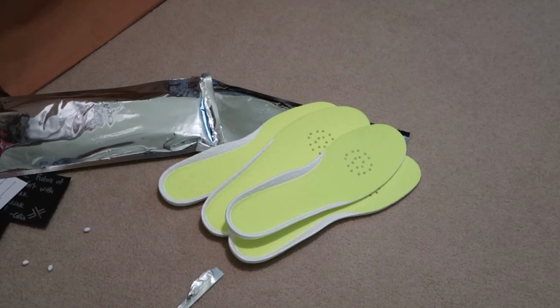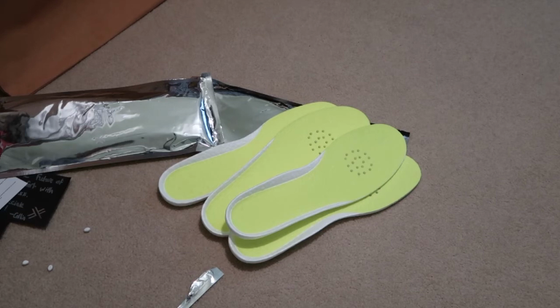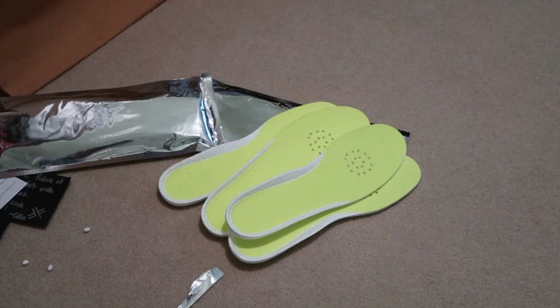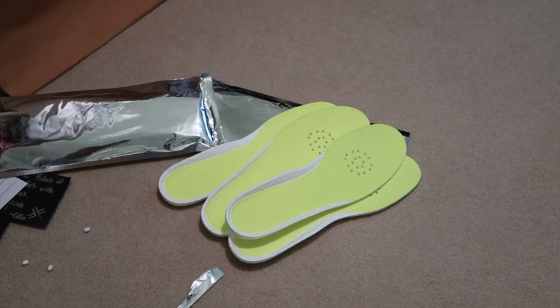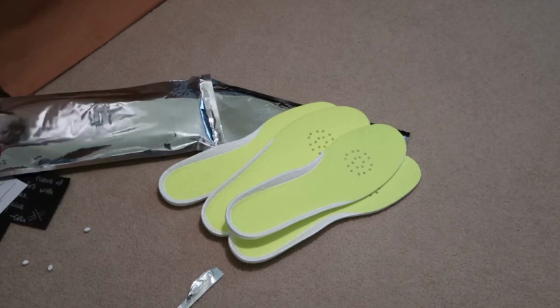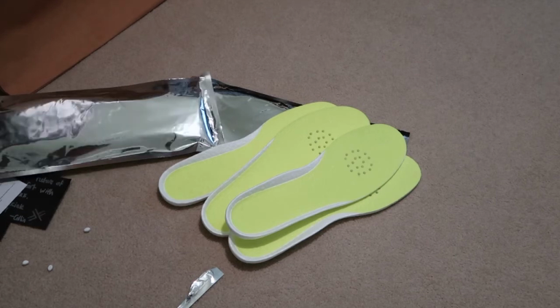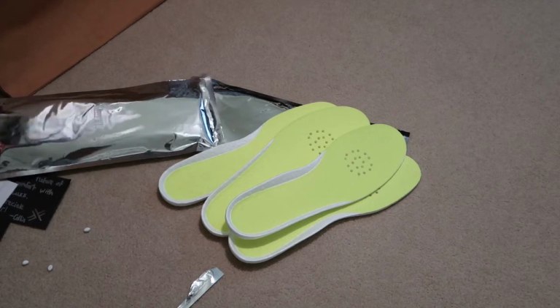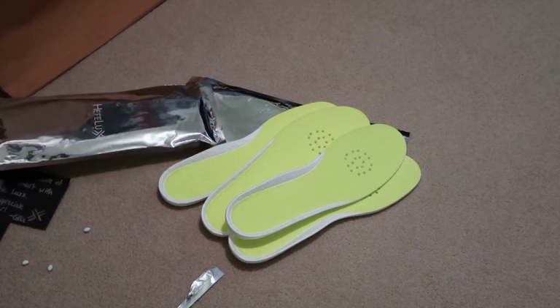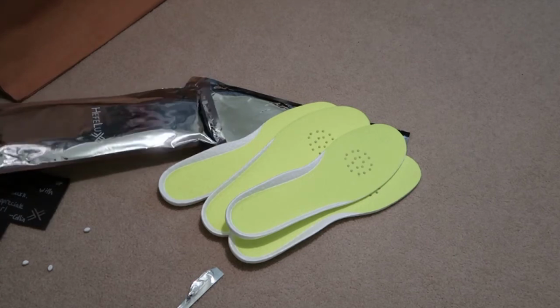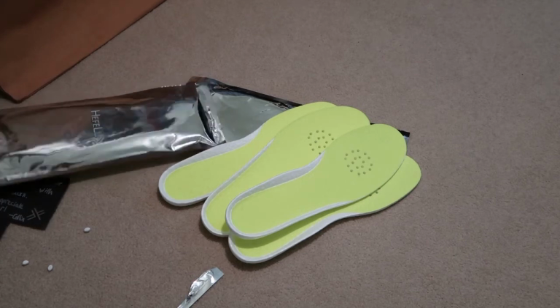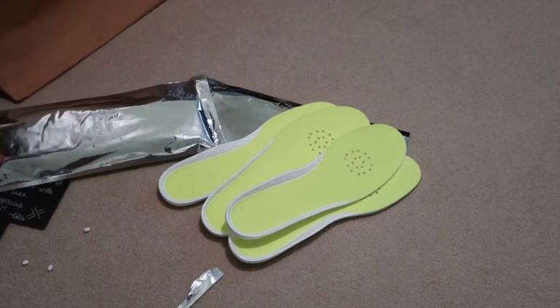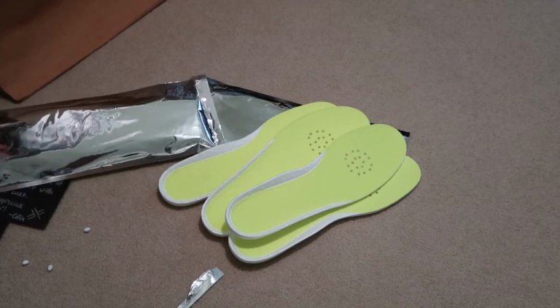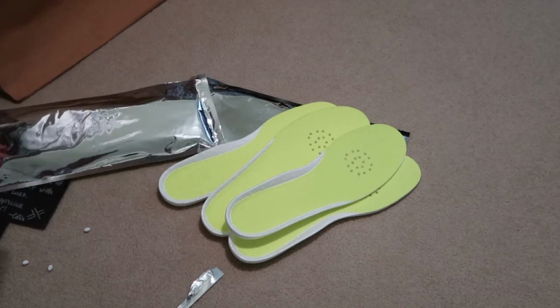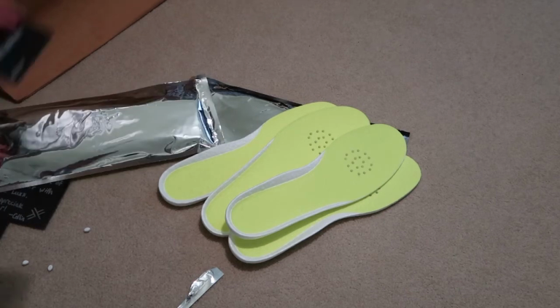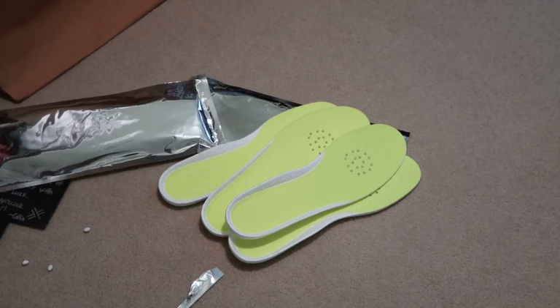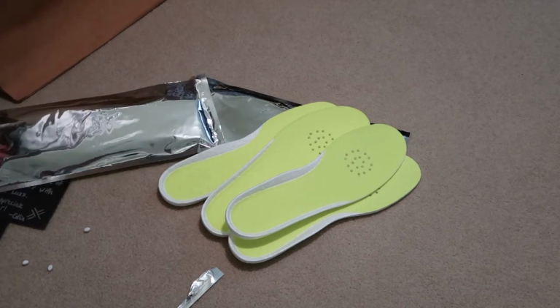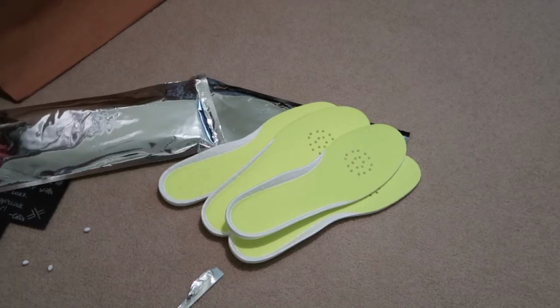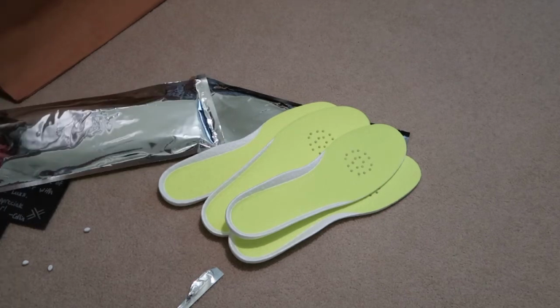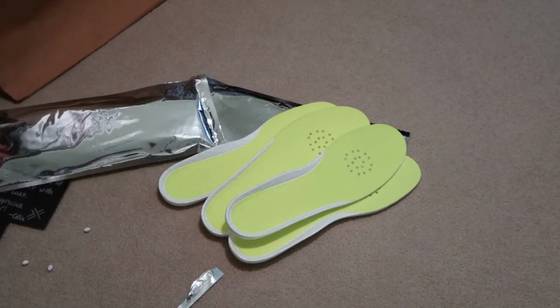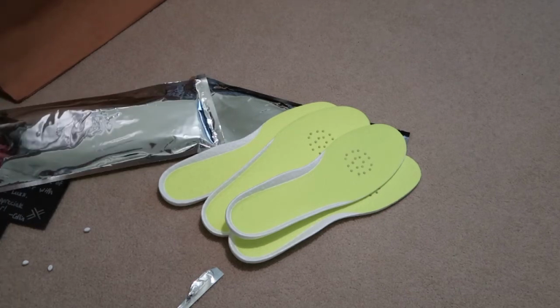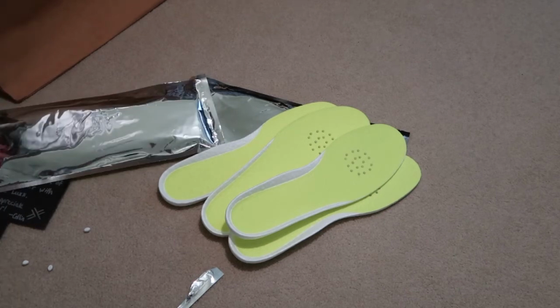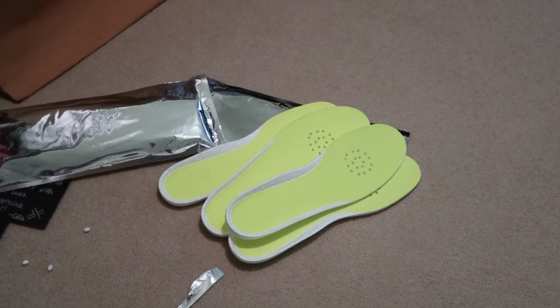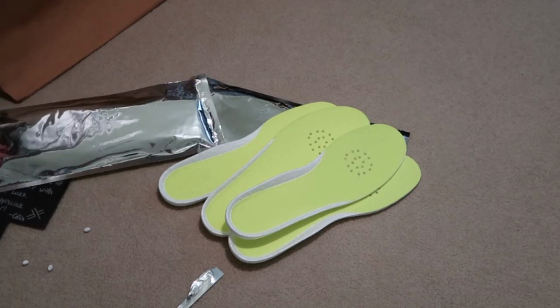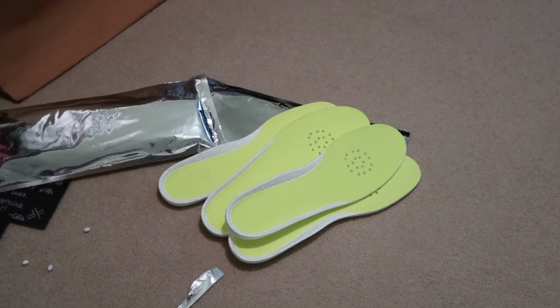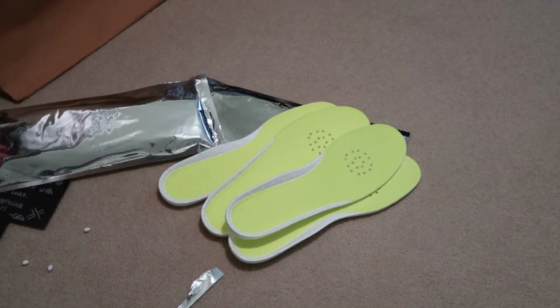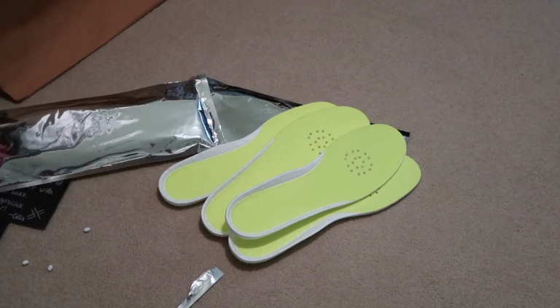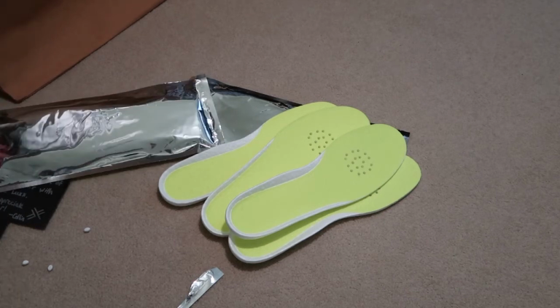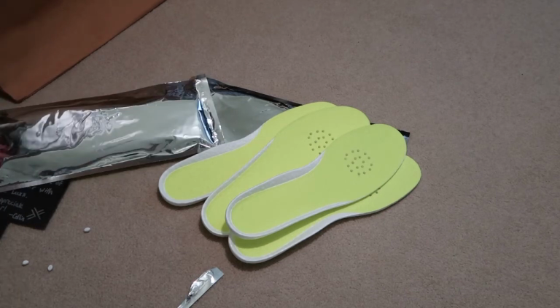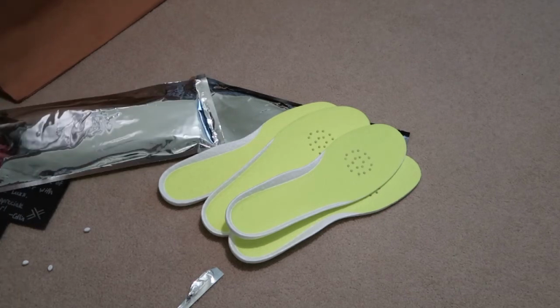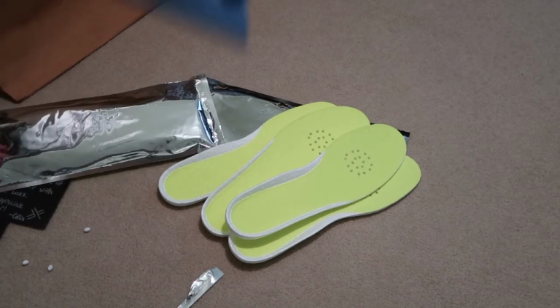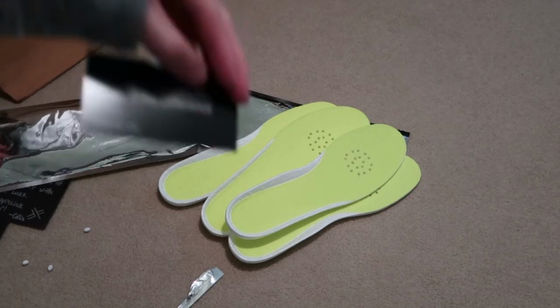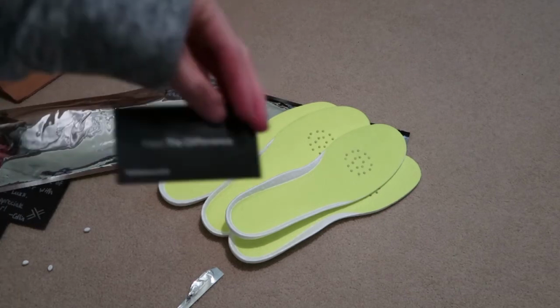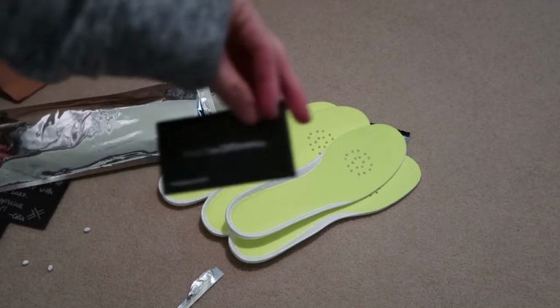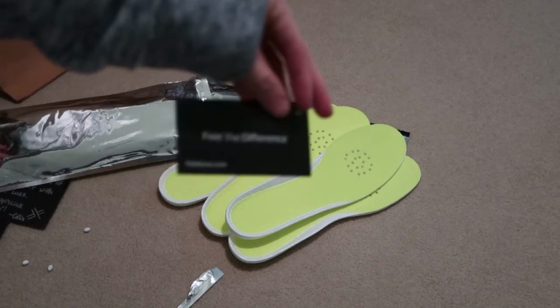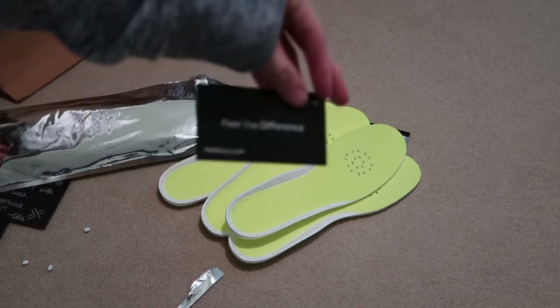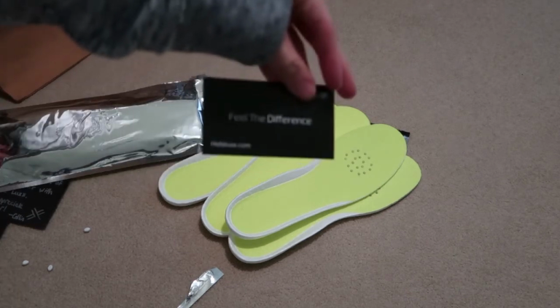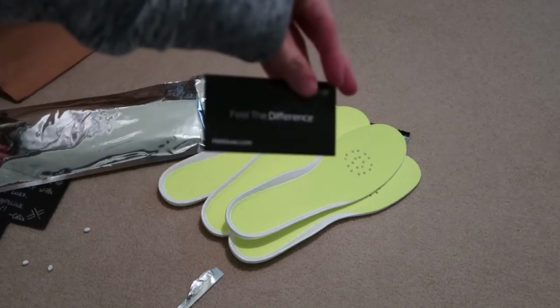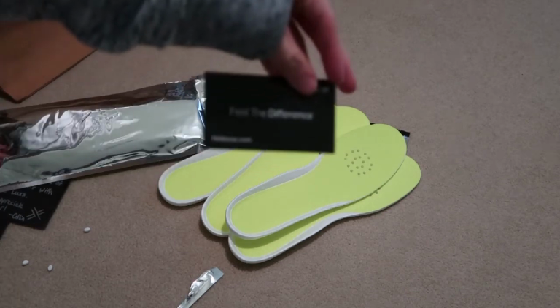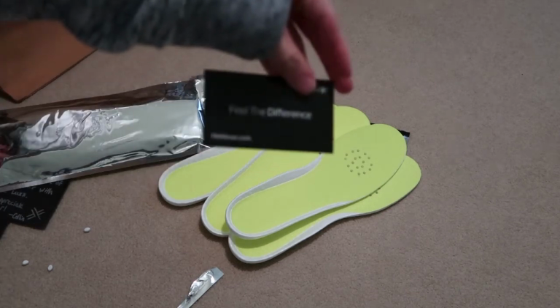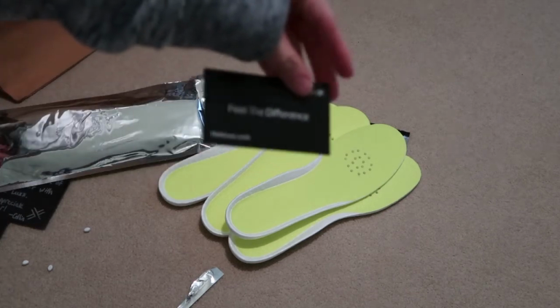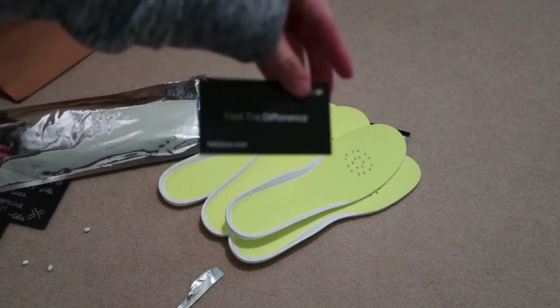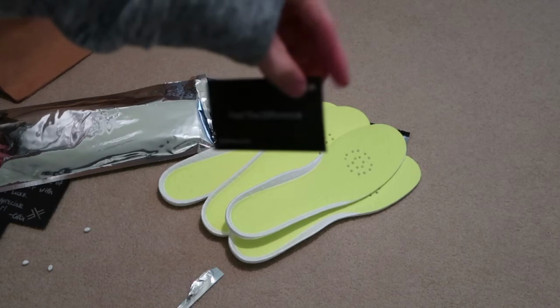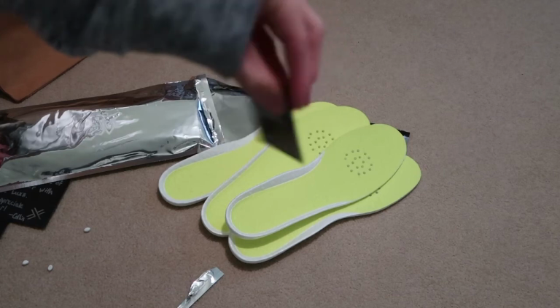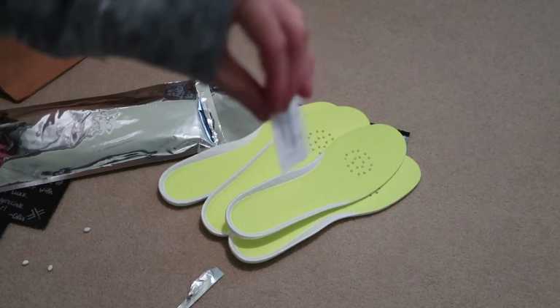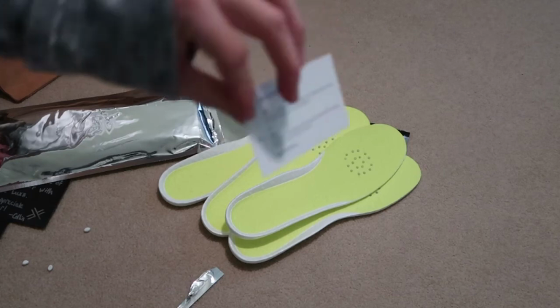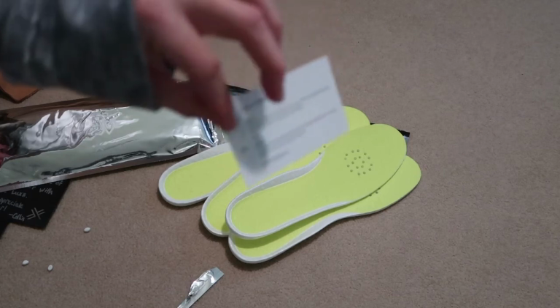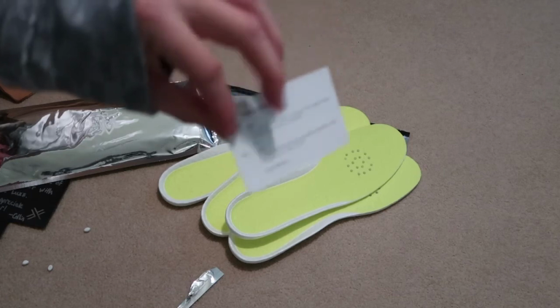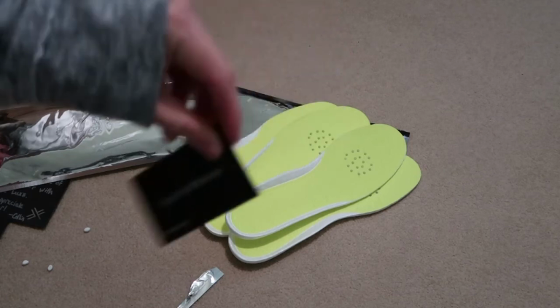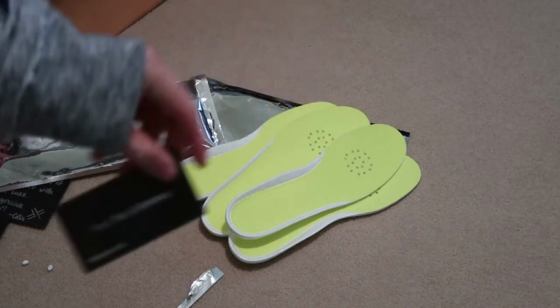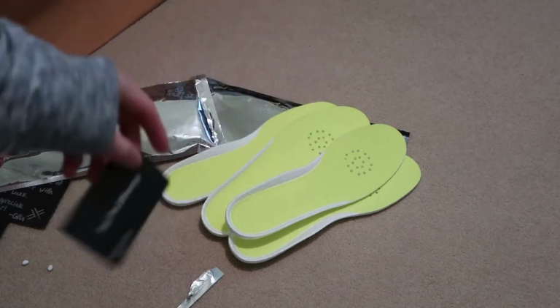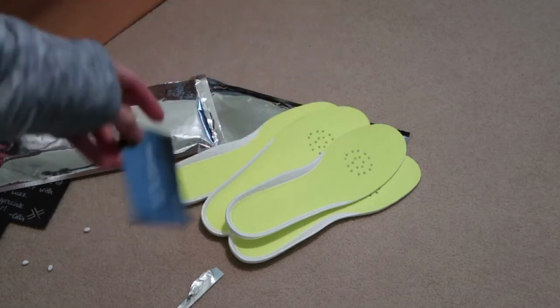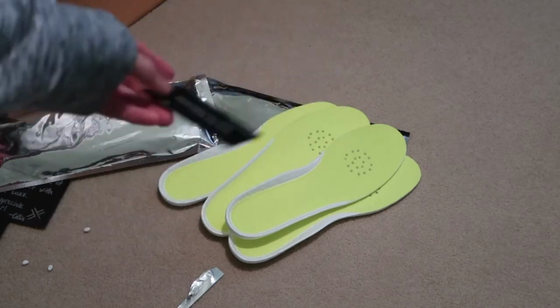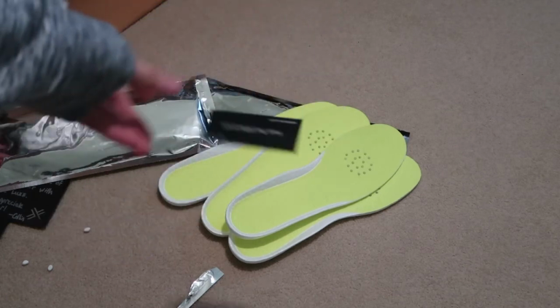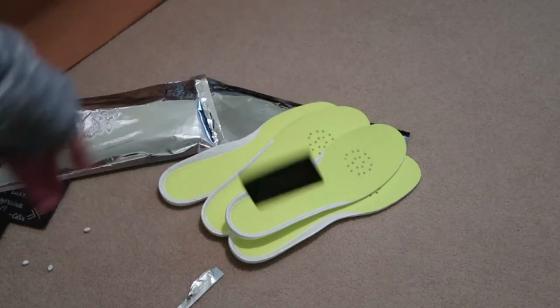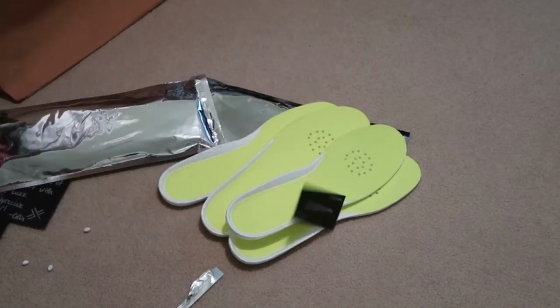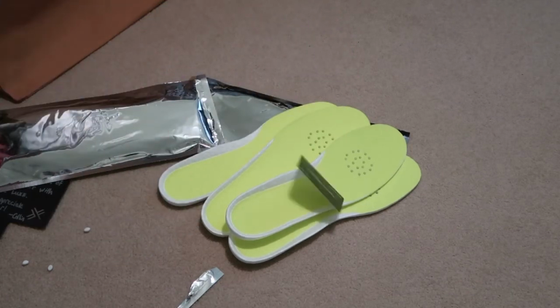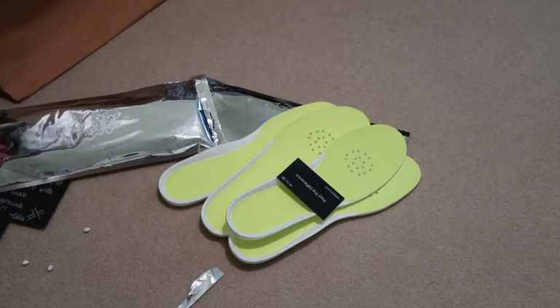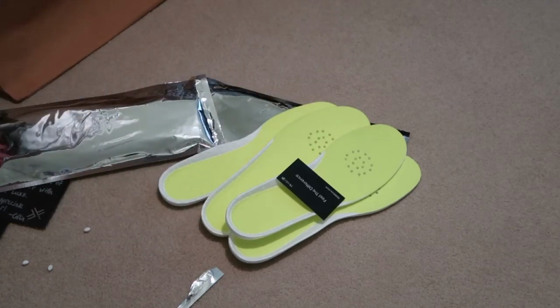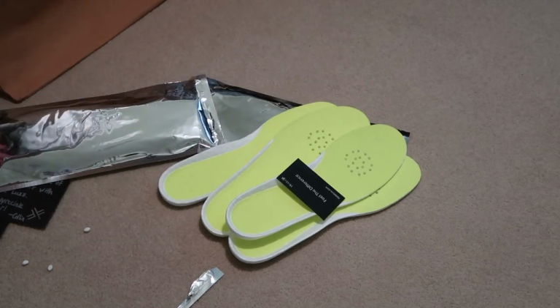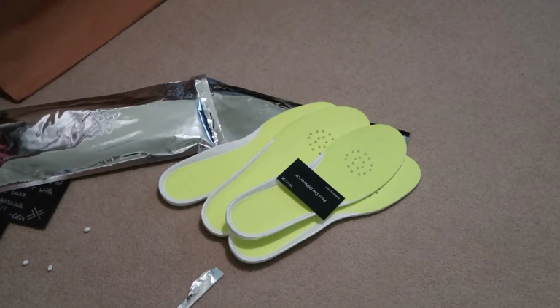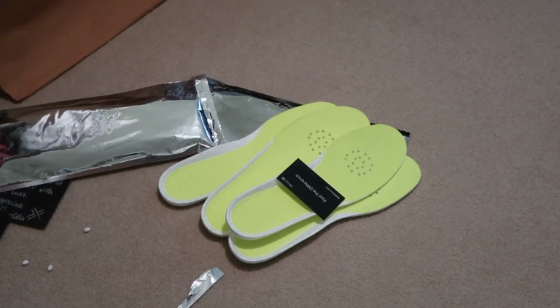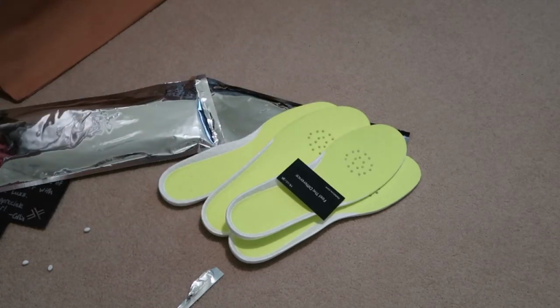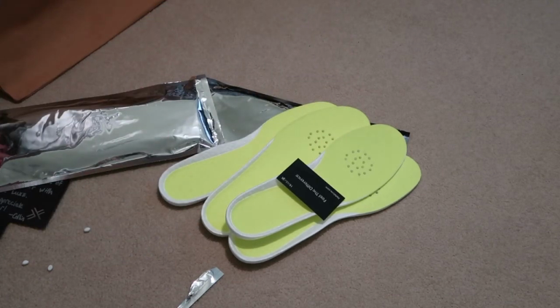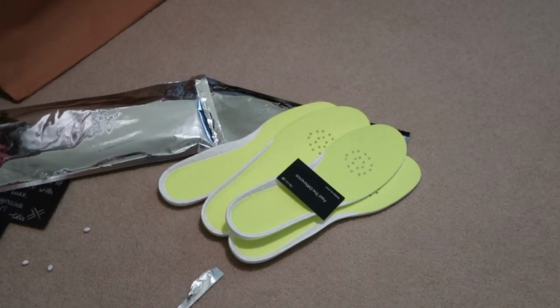New pick up from Hefe Luxe. Check them out. See you guys in my next video.